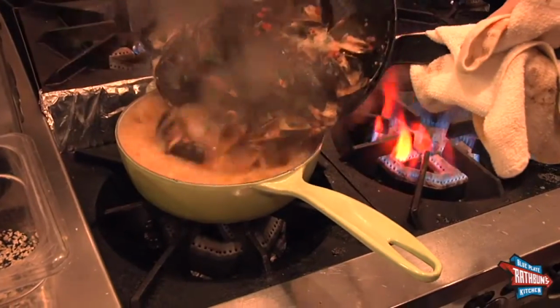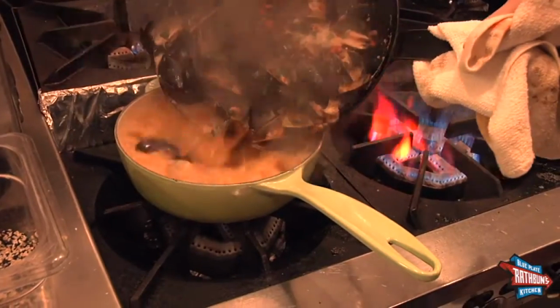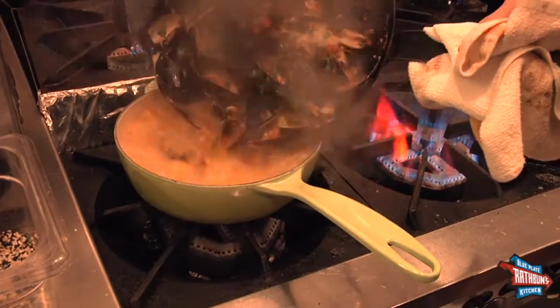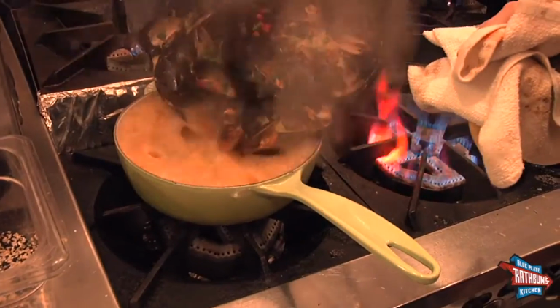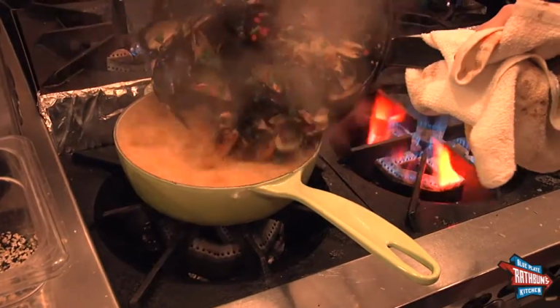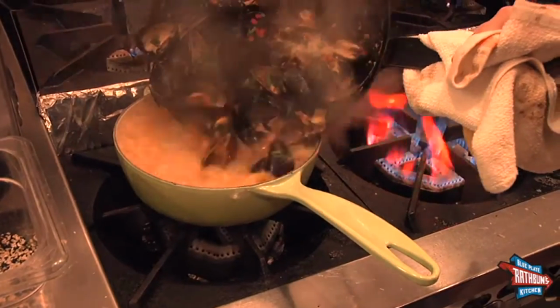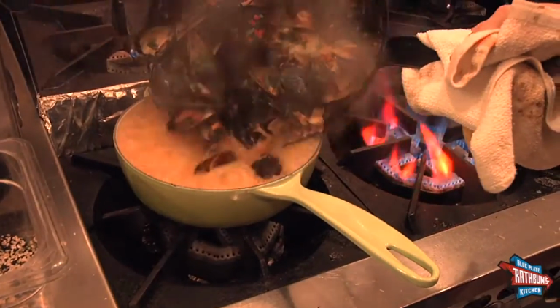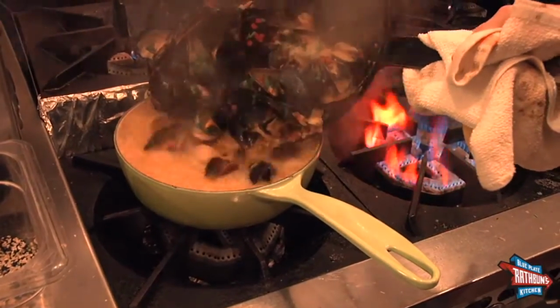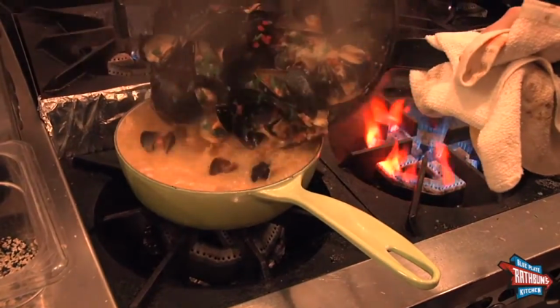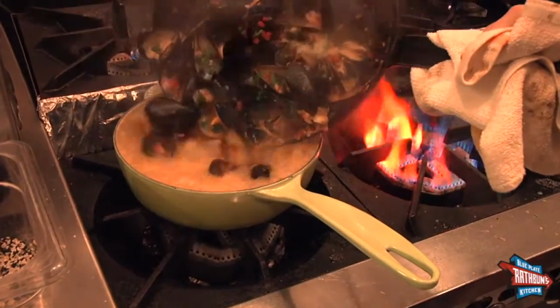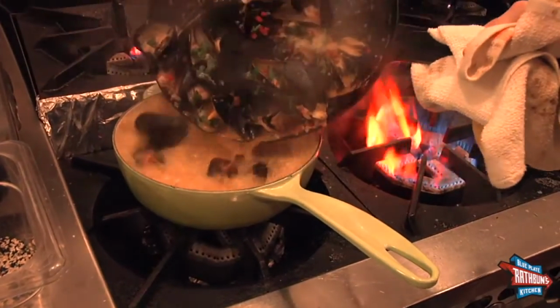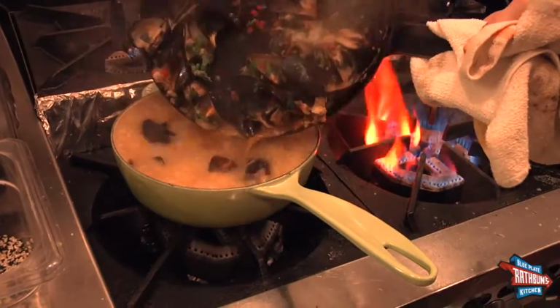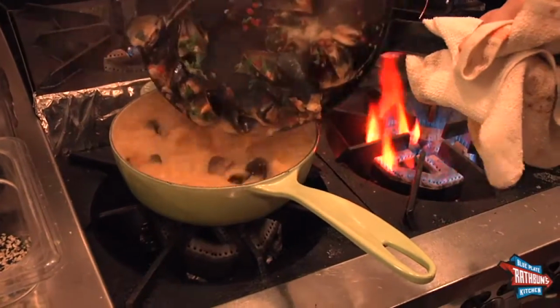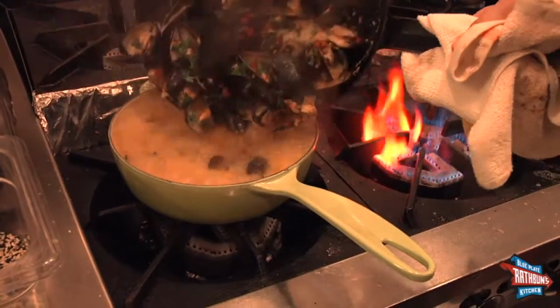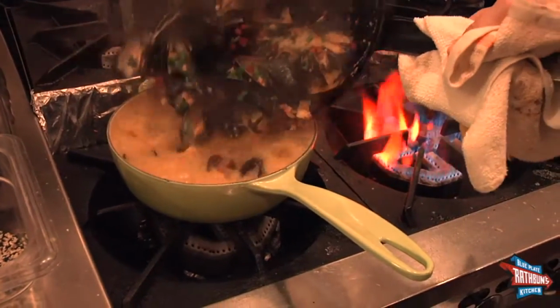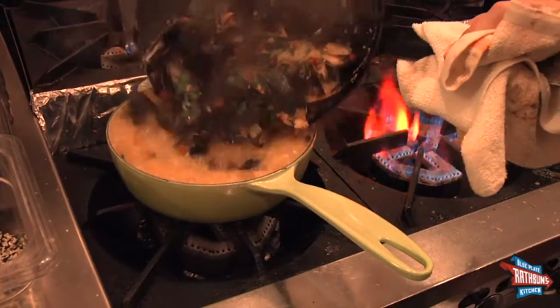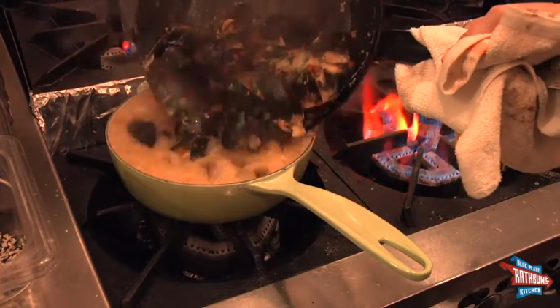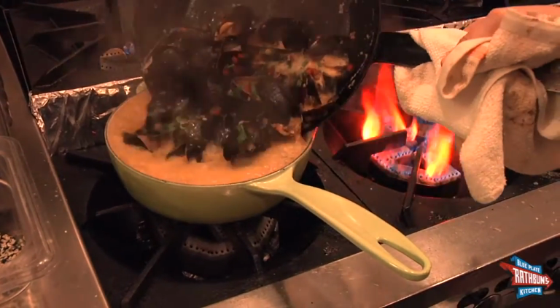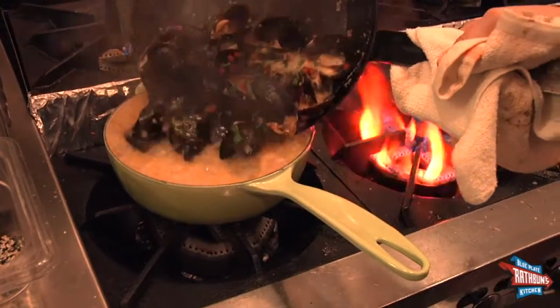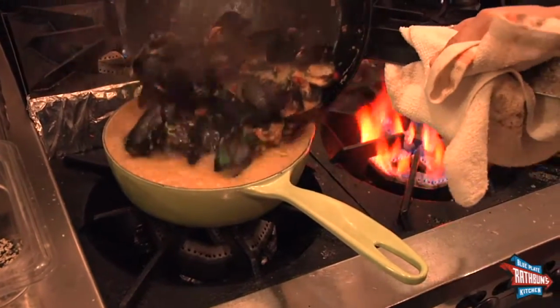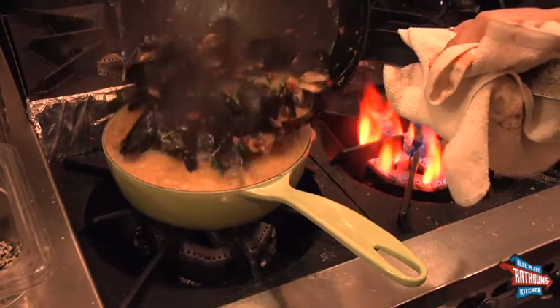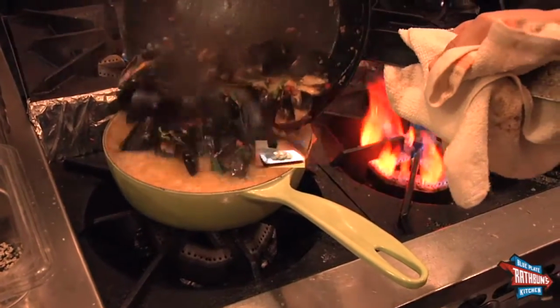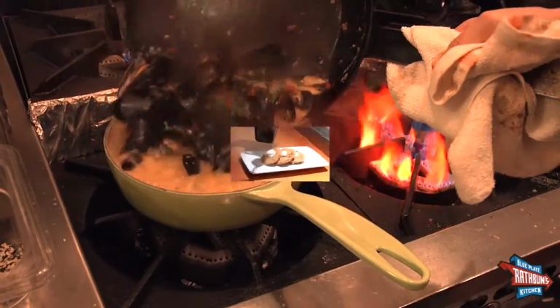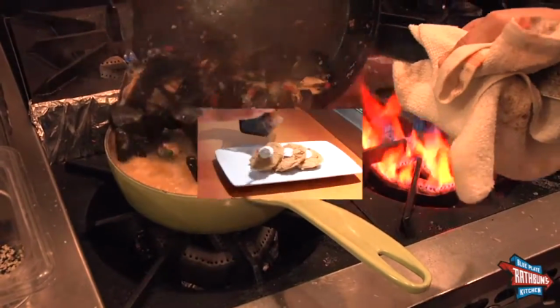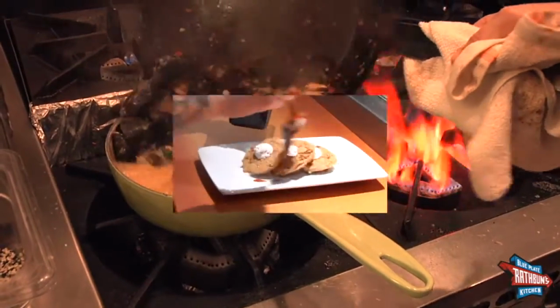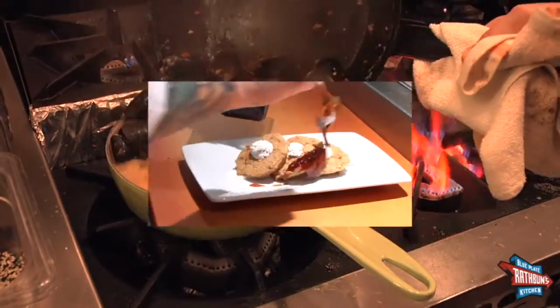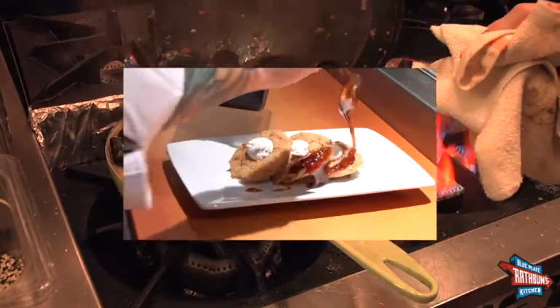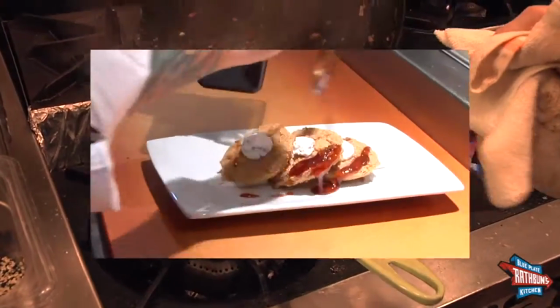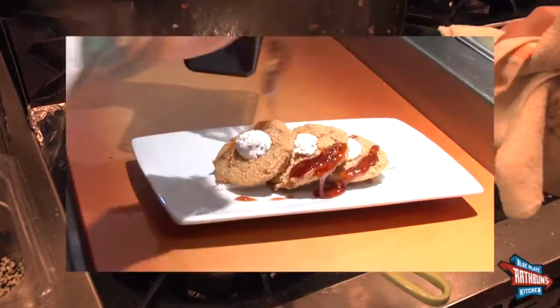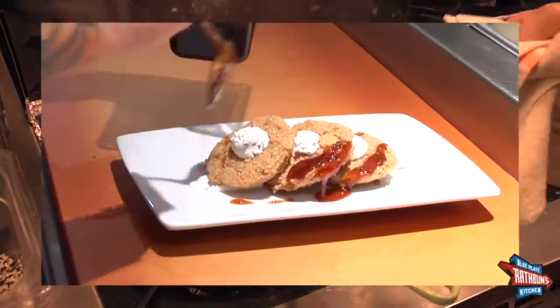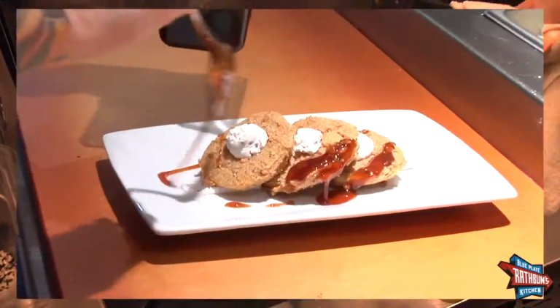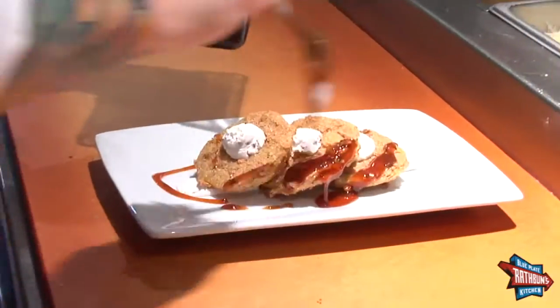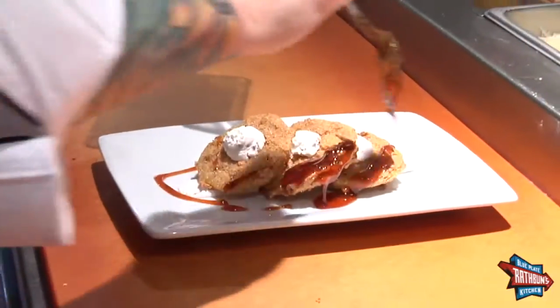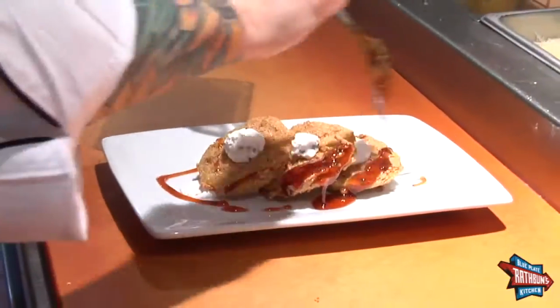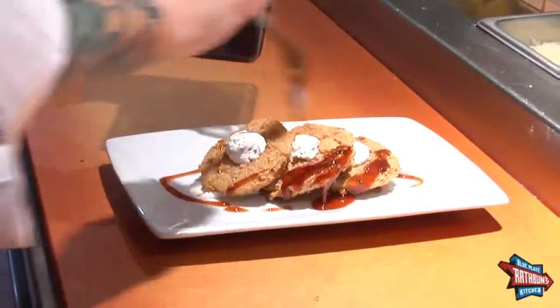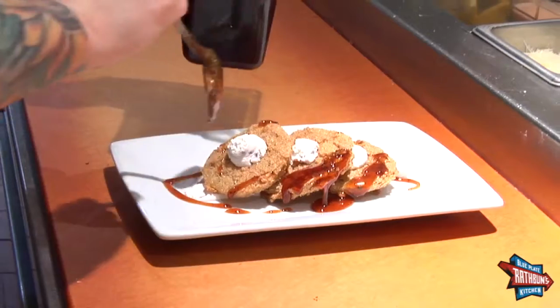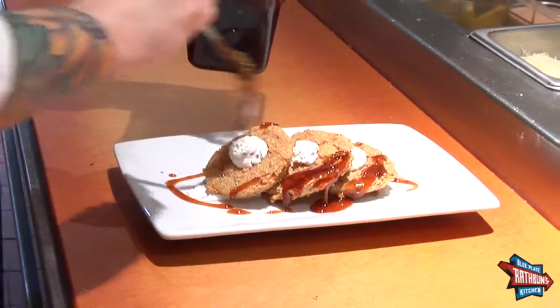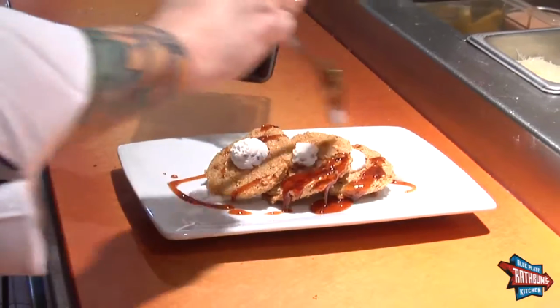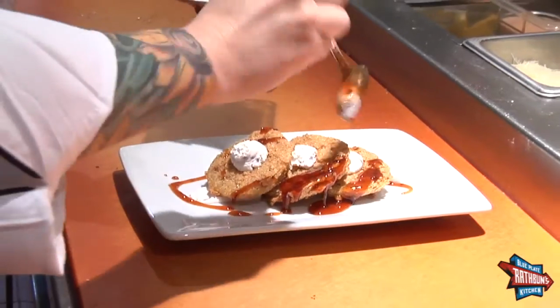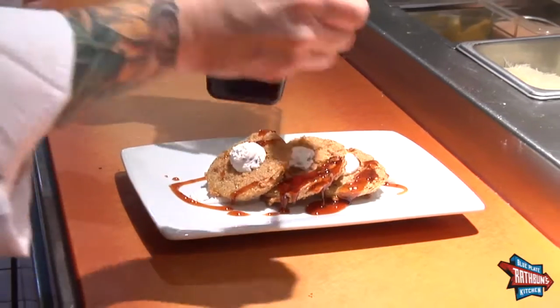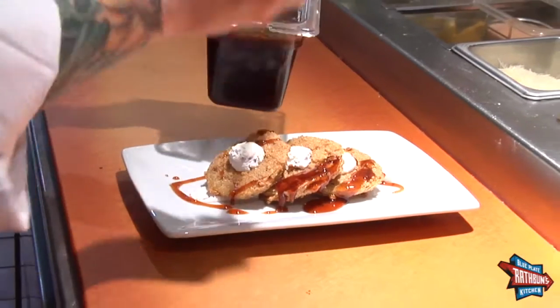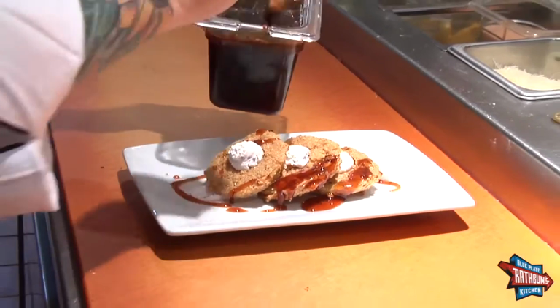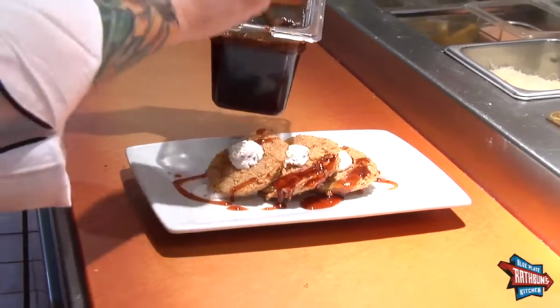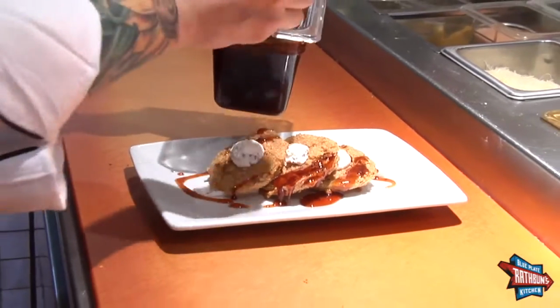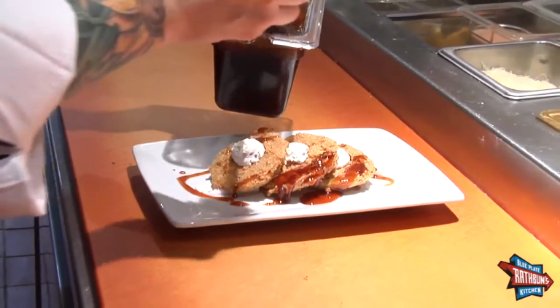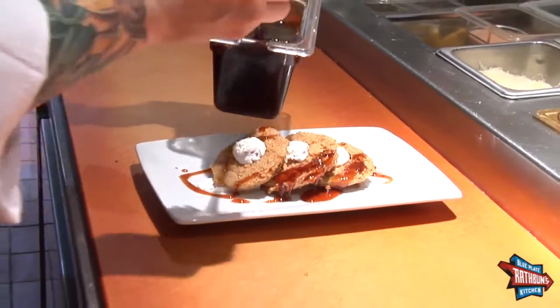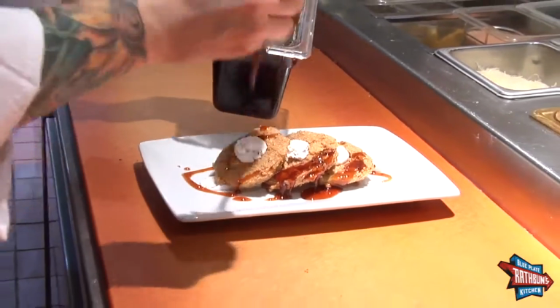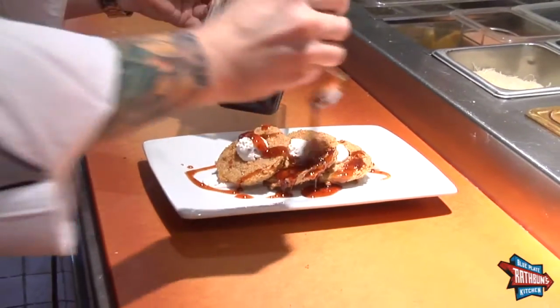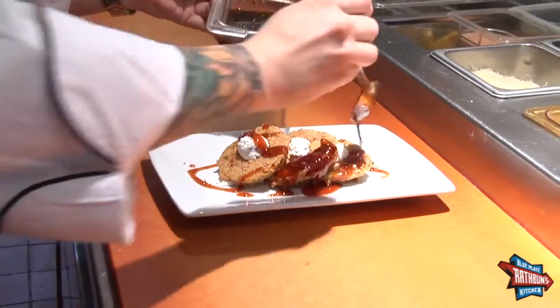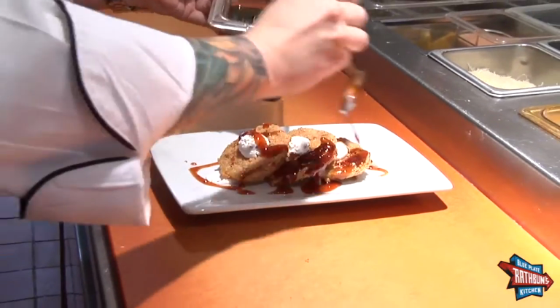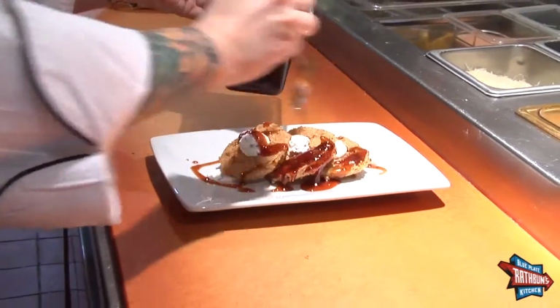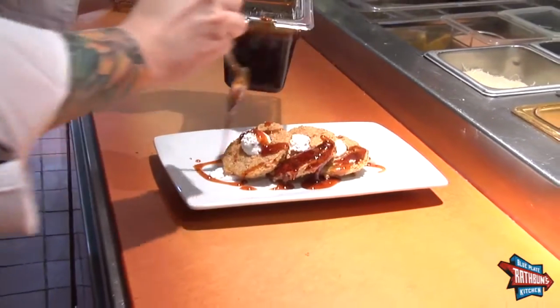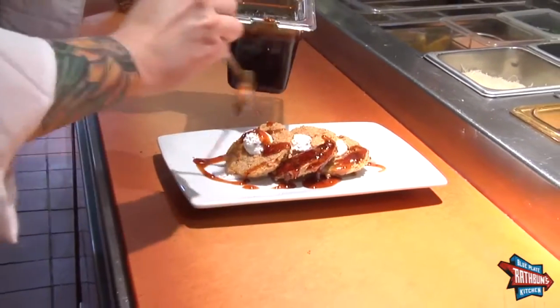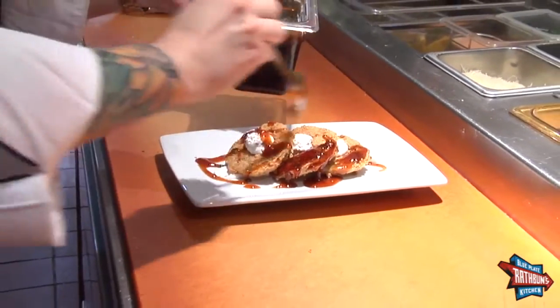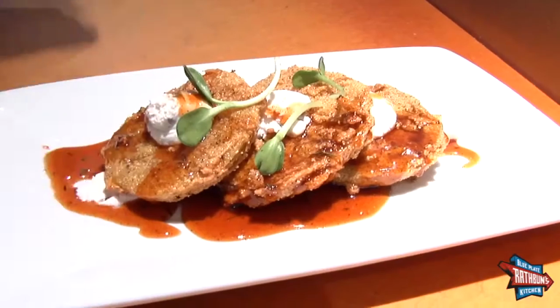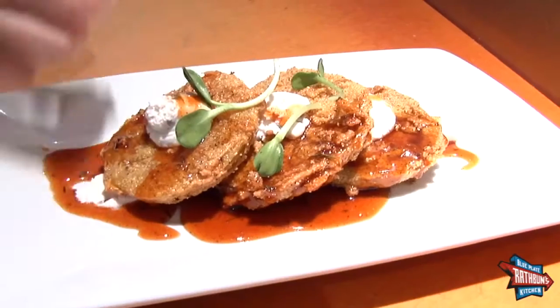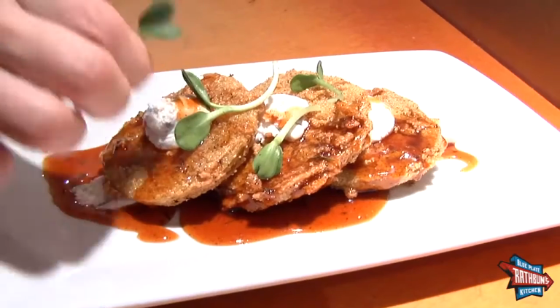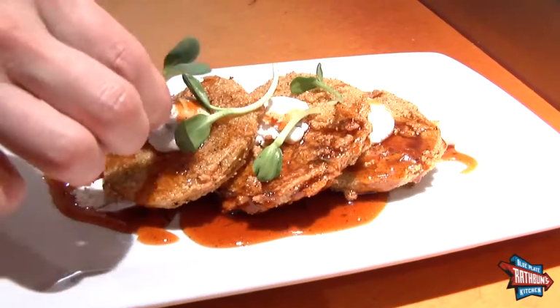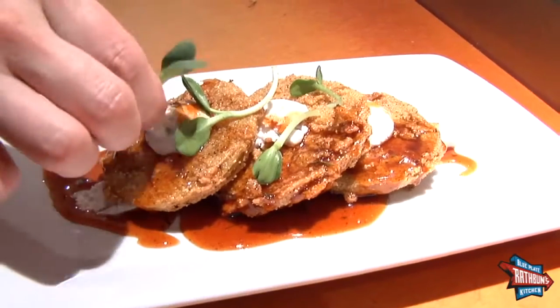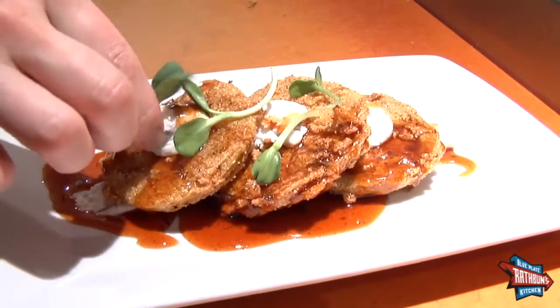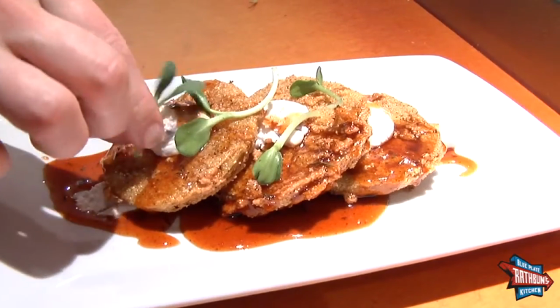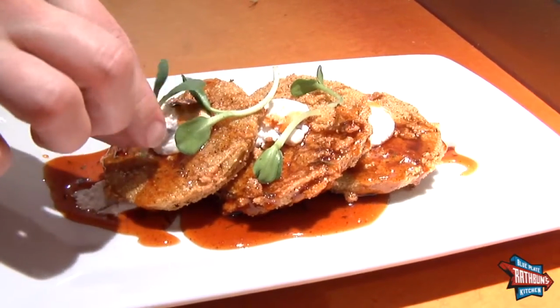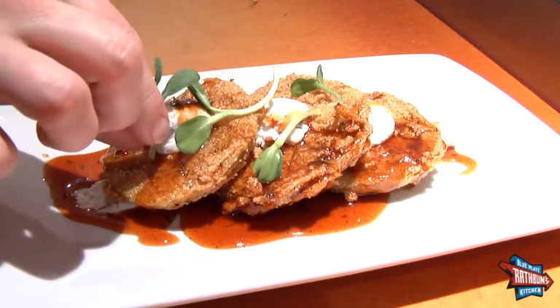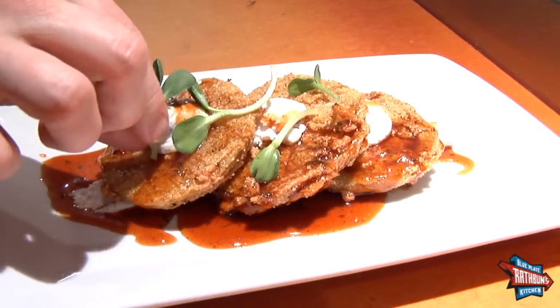Steamed Mussels with Handmade Chorizo and Fried Green Tomatoes are examples of mouth-watering classics you can enjoy at my restaurant.